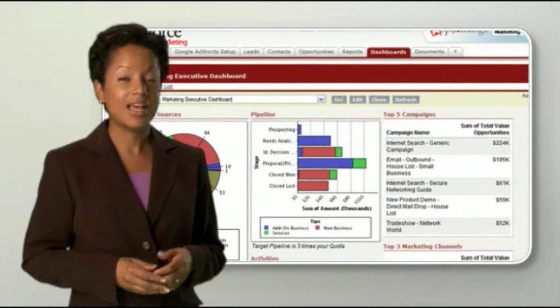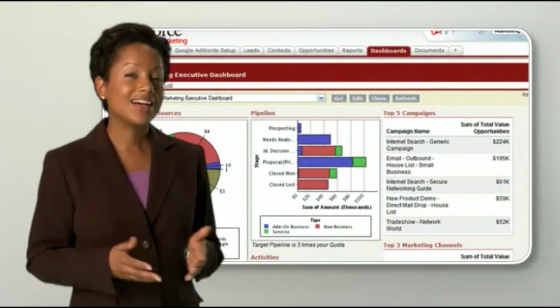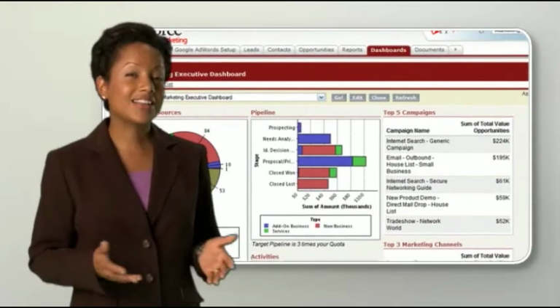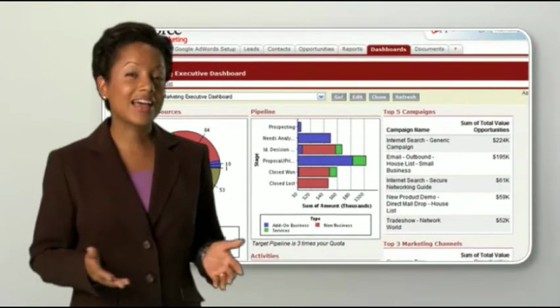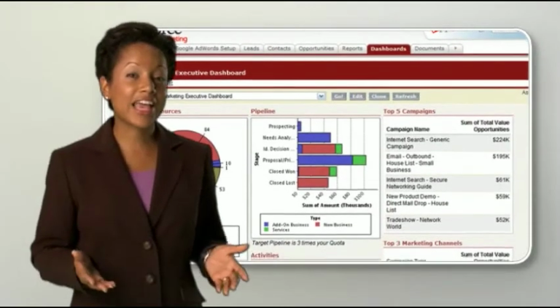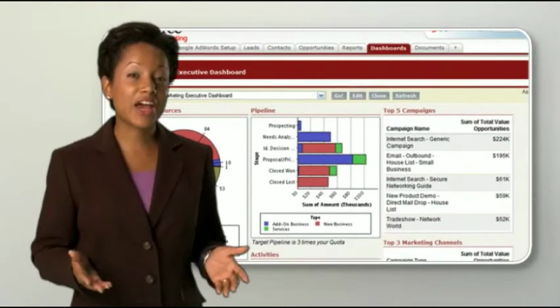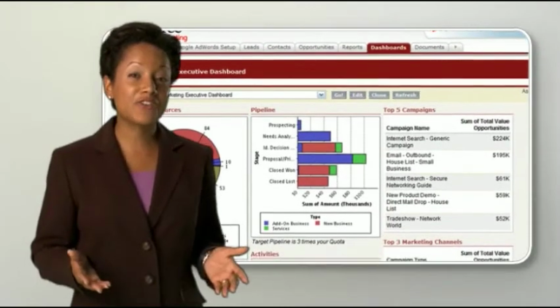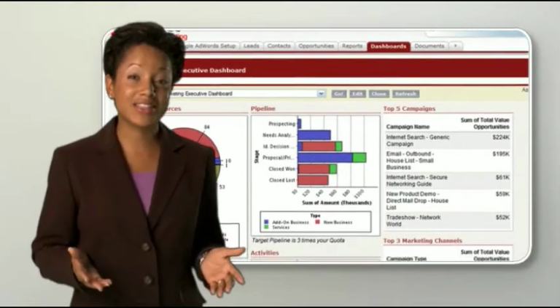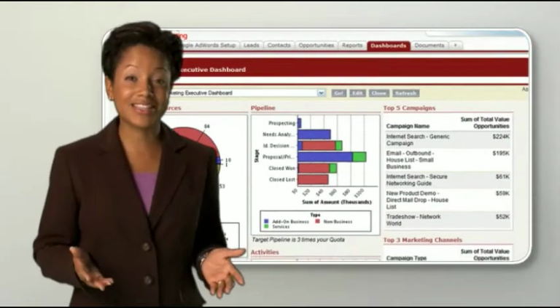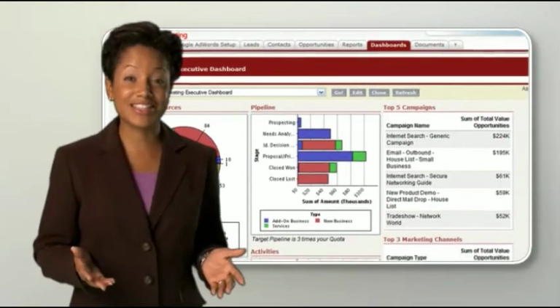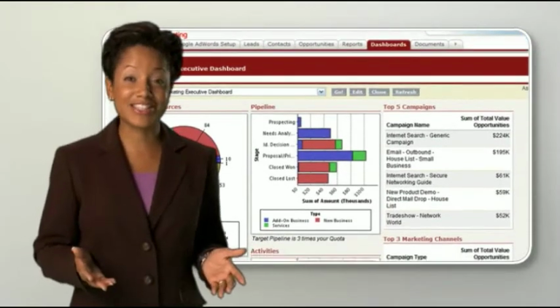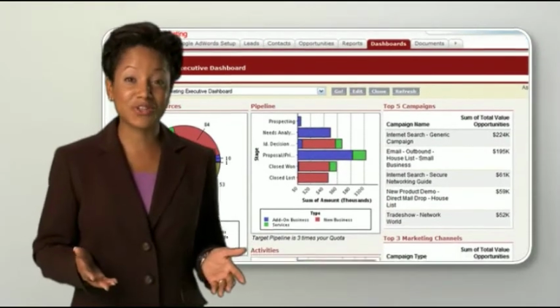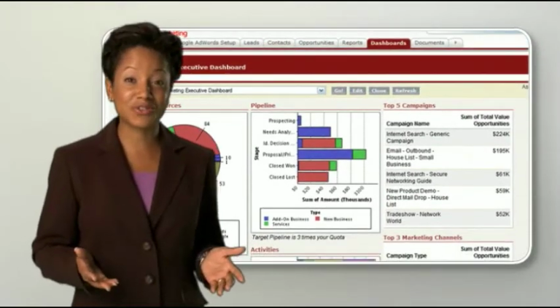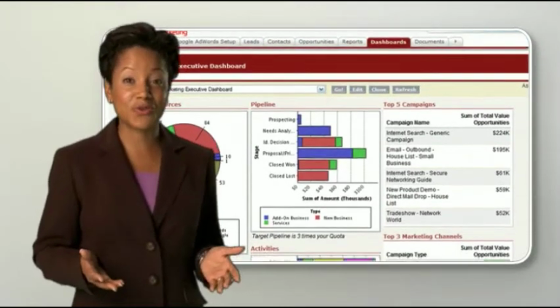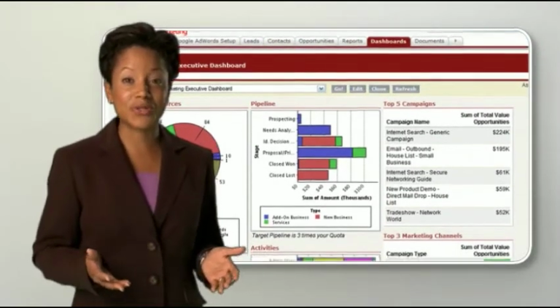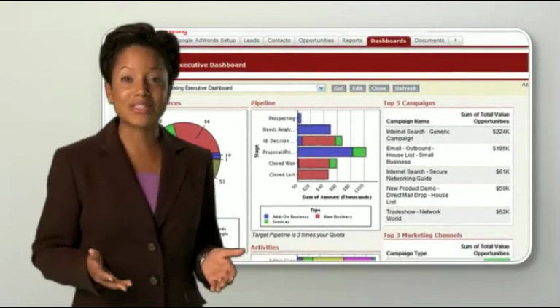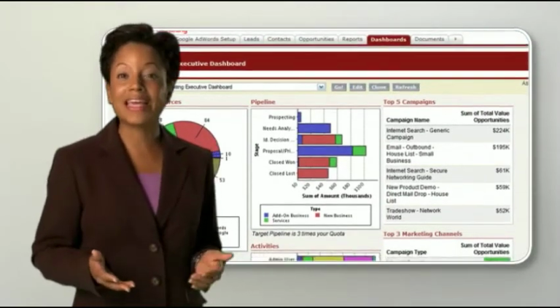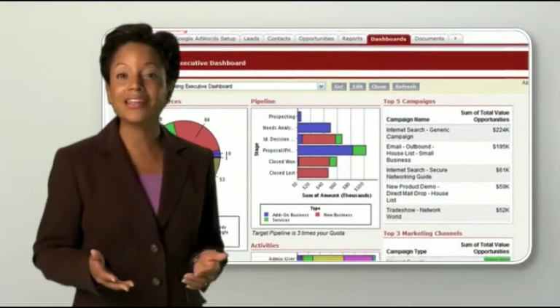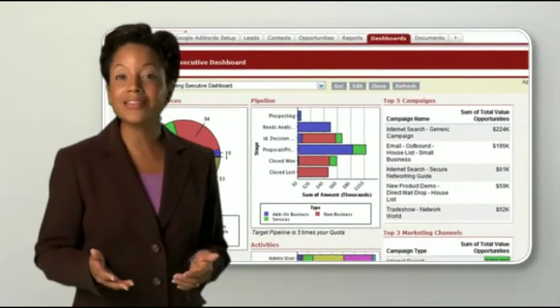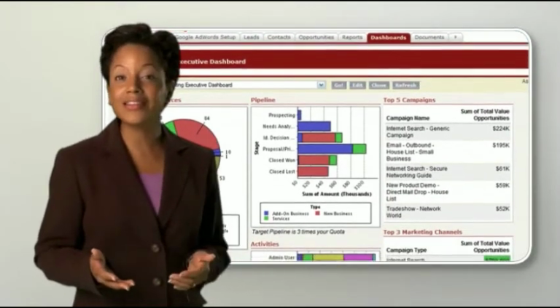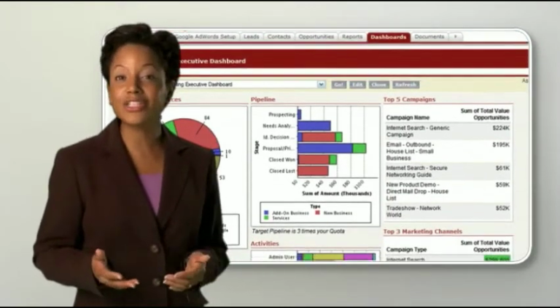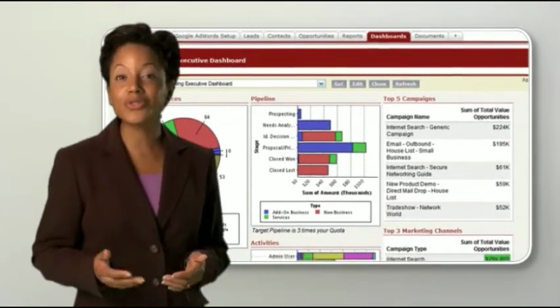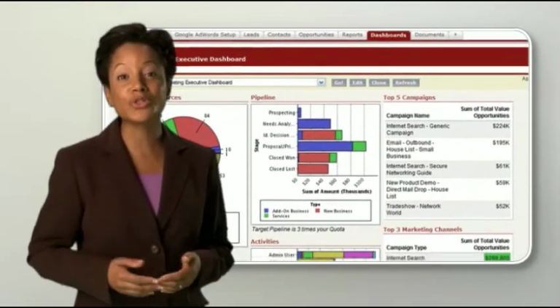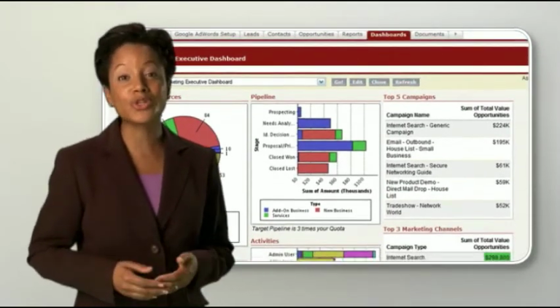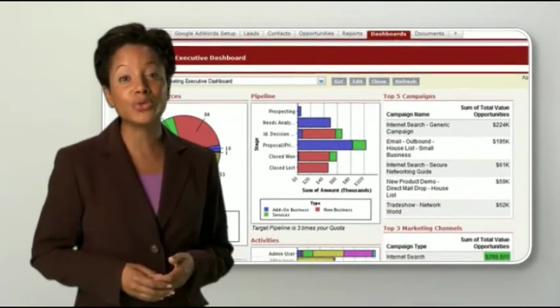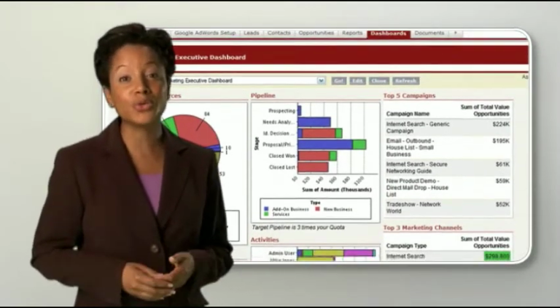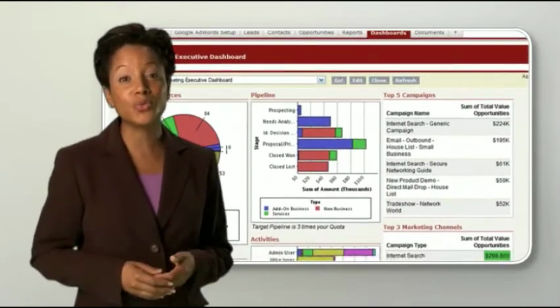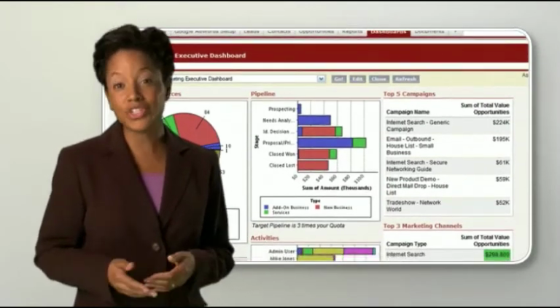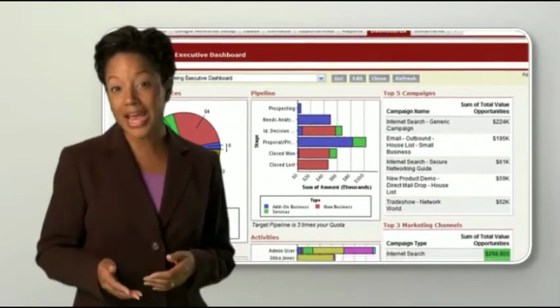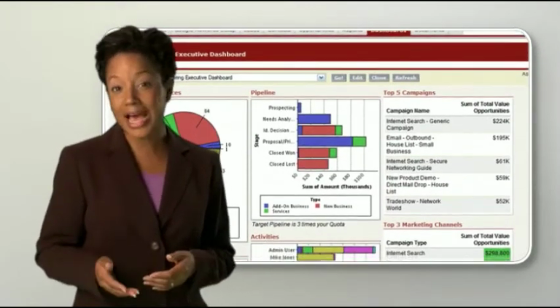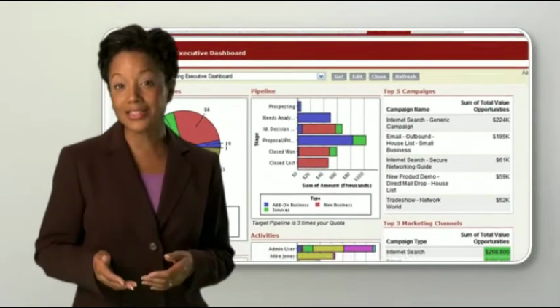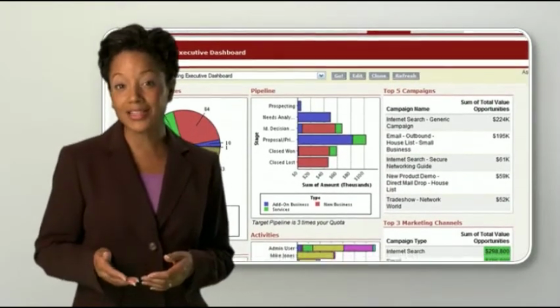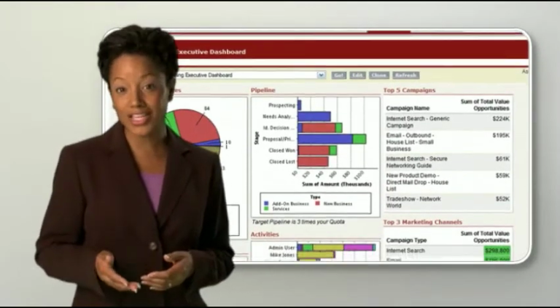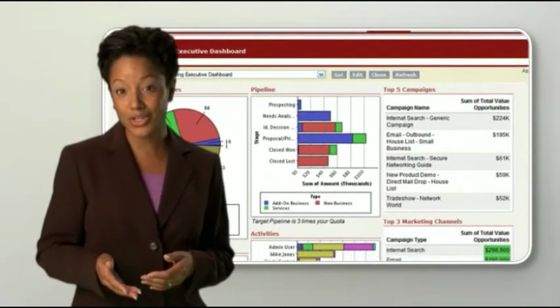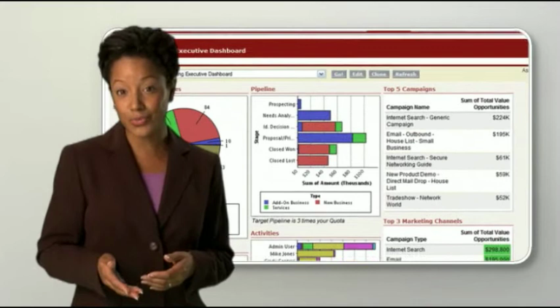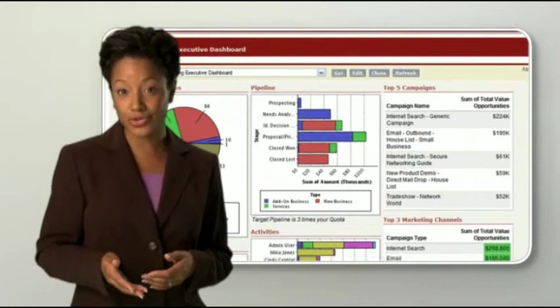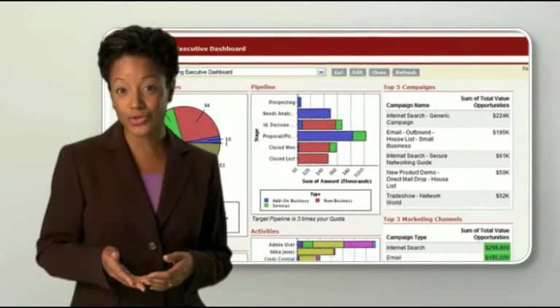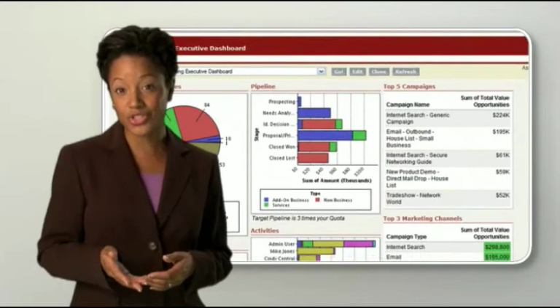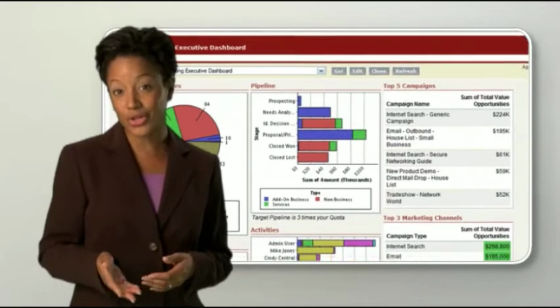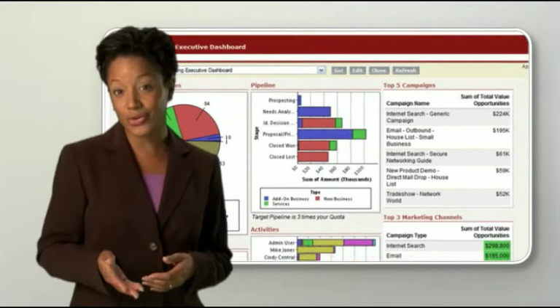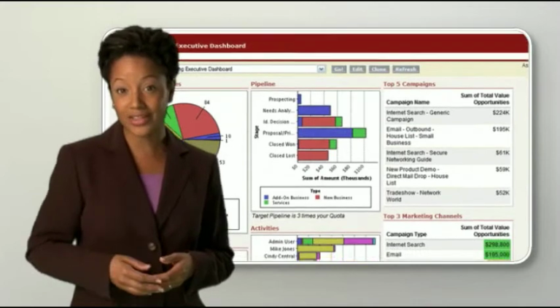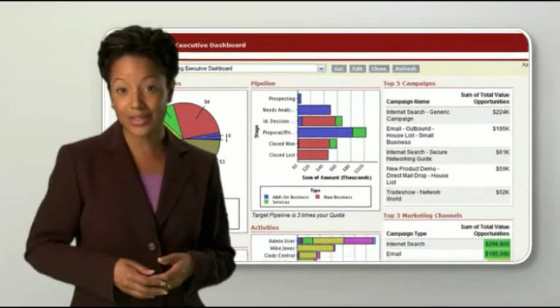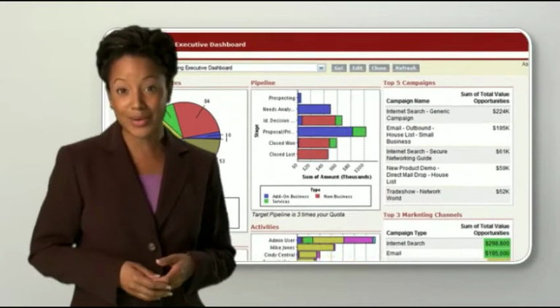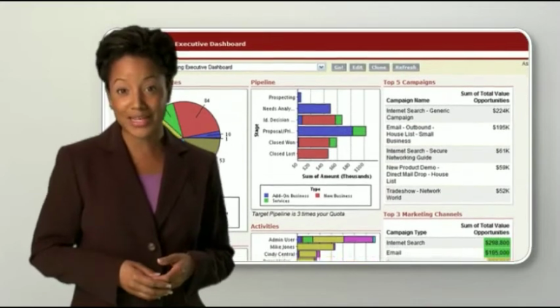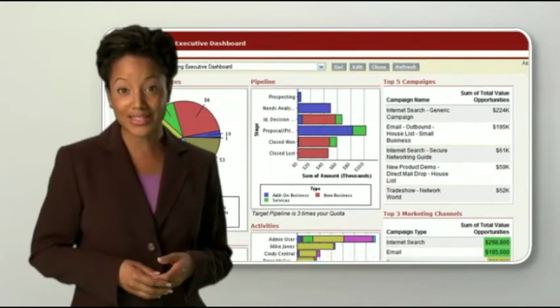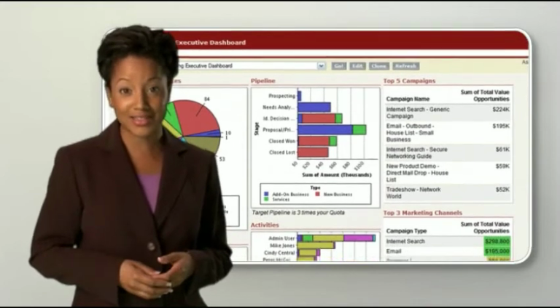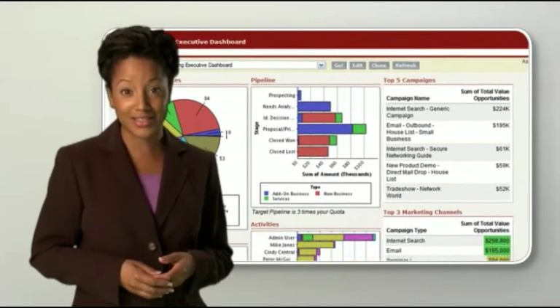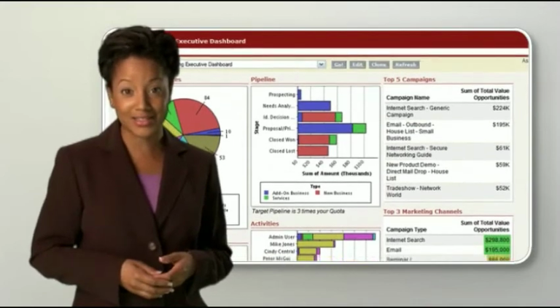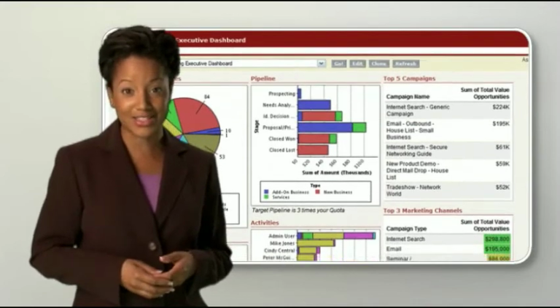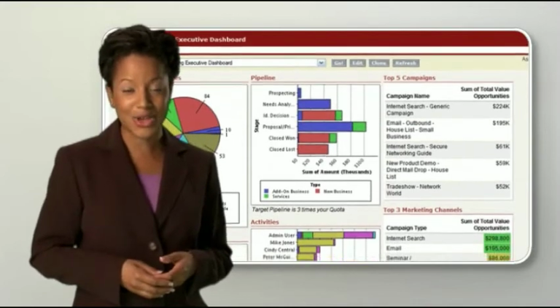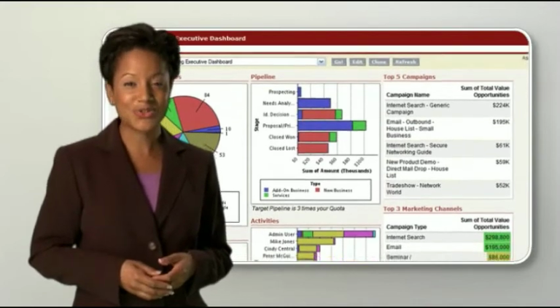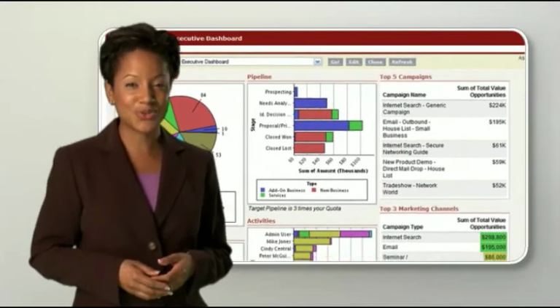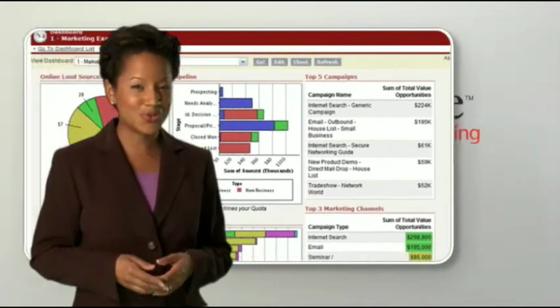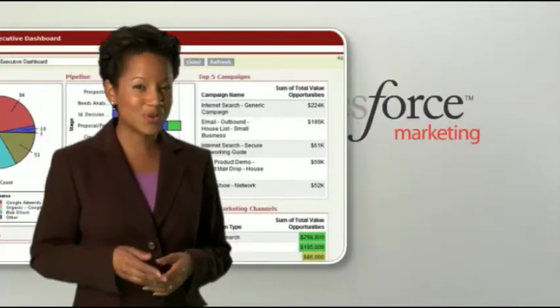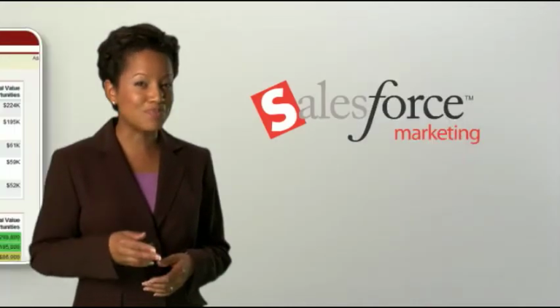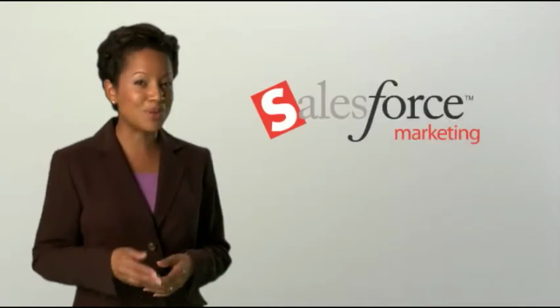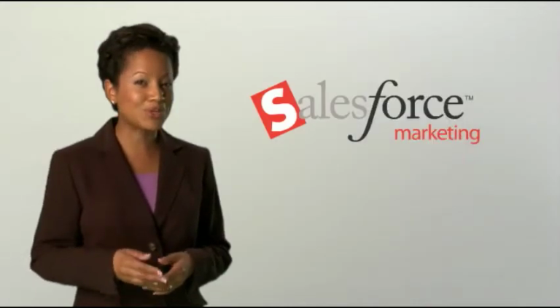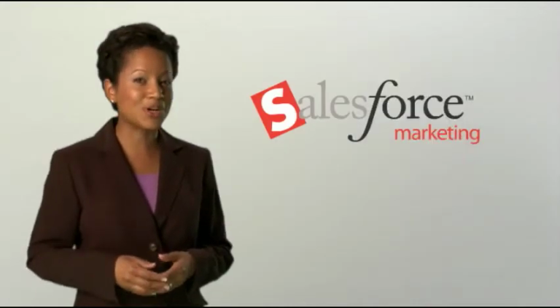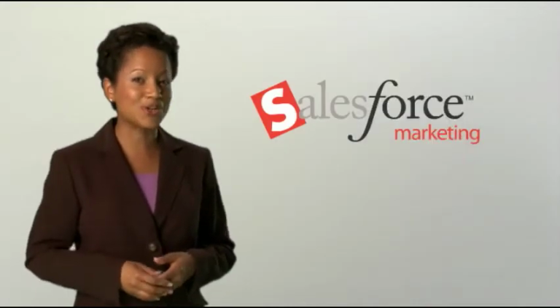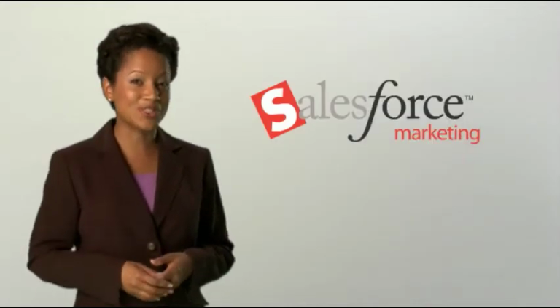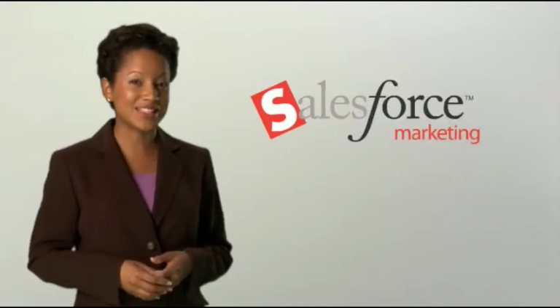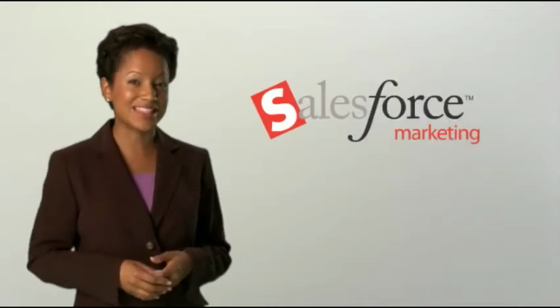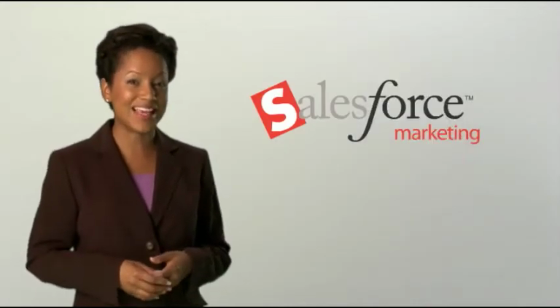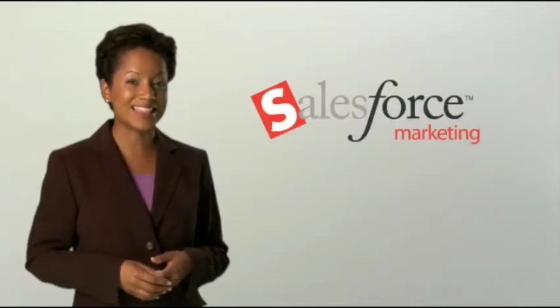Like everything in Salesforce, Analytics will show you which ads and keywords are generating the best leads so you can build on your success.